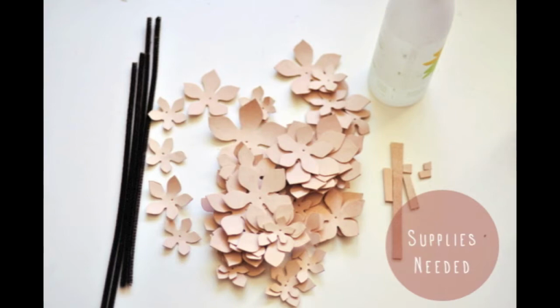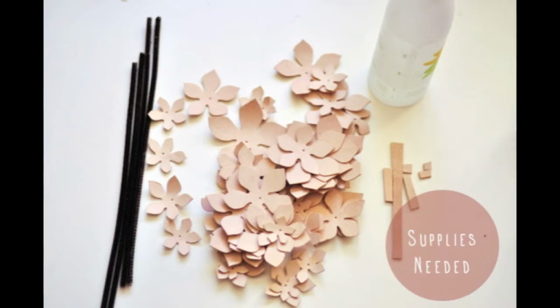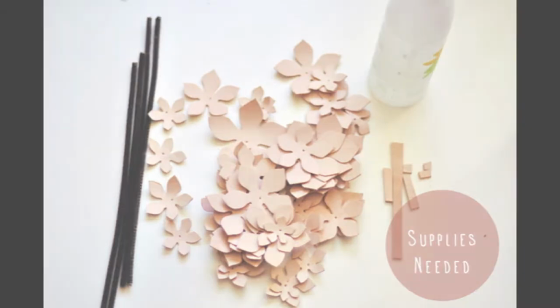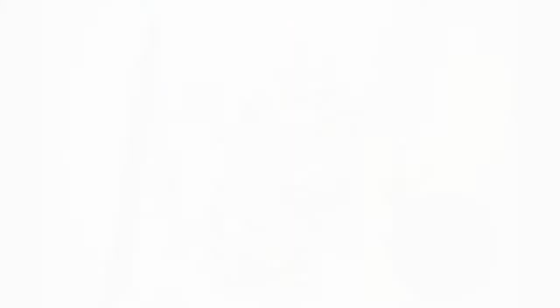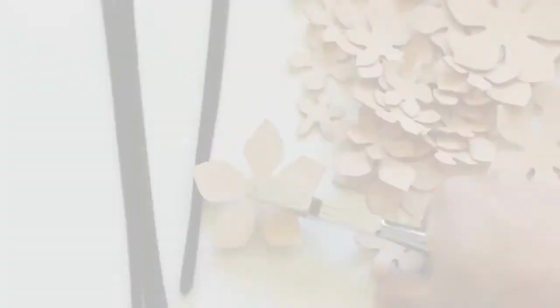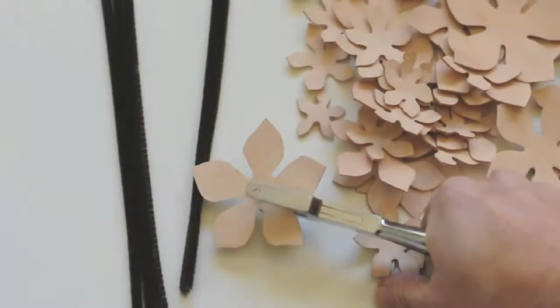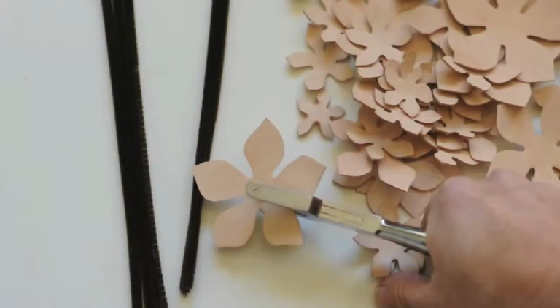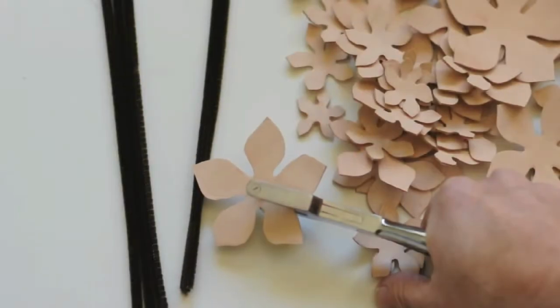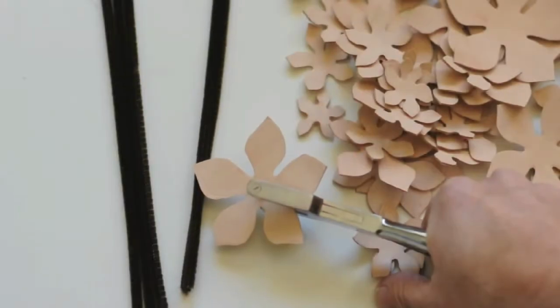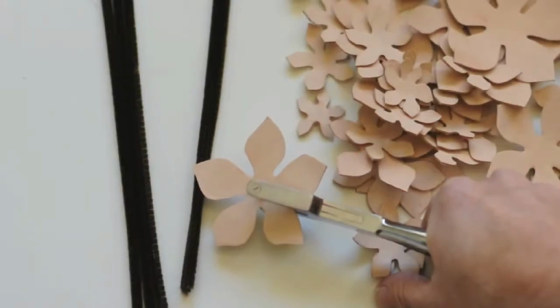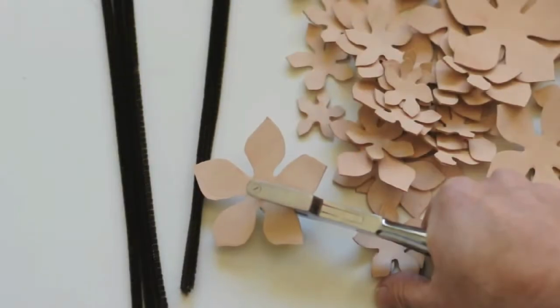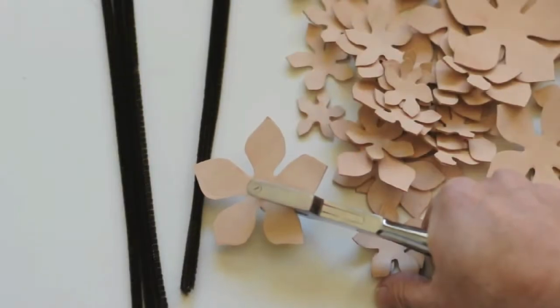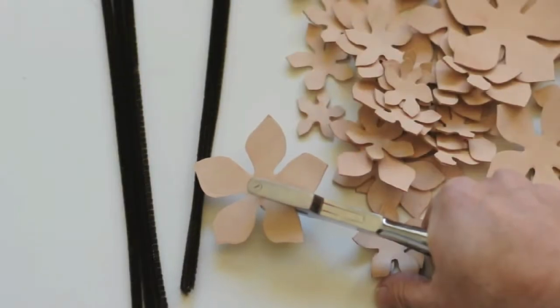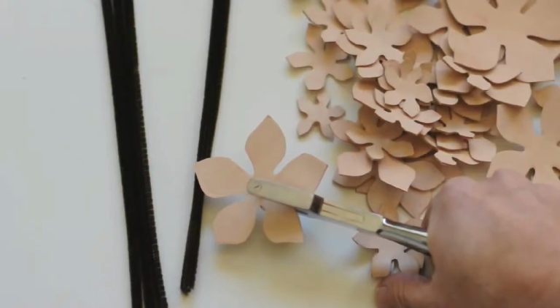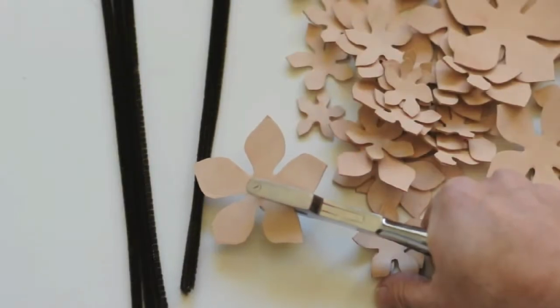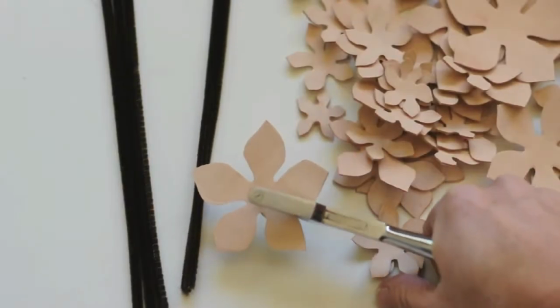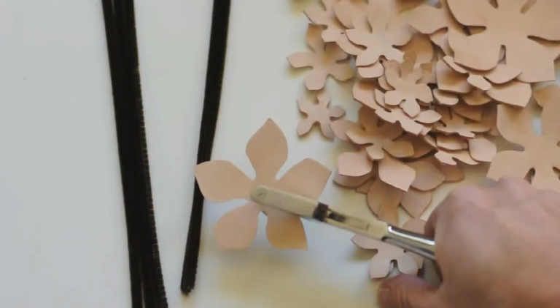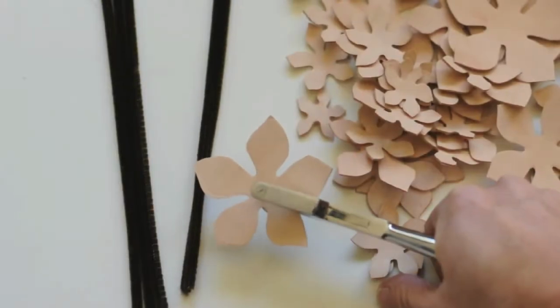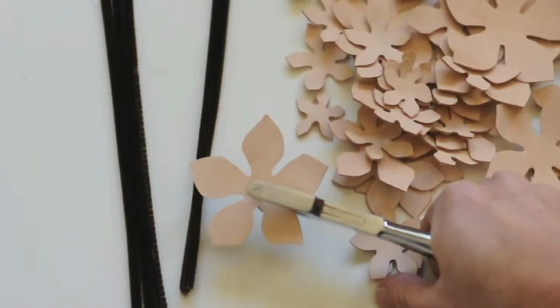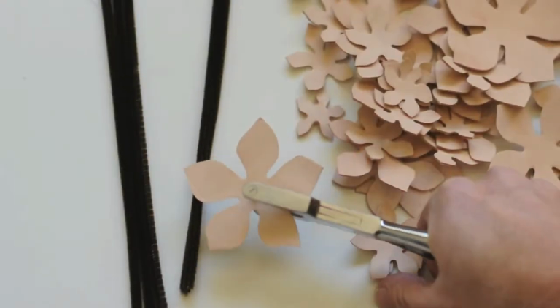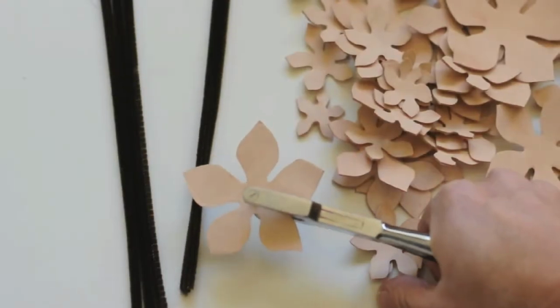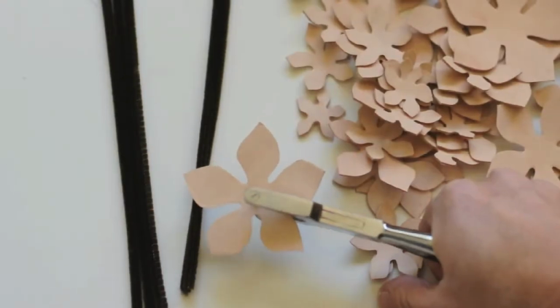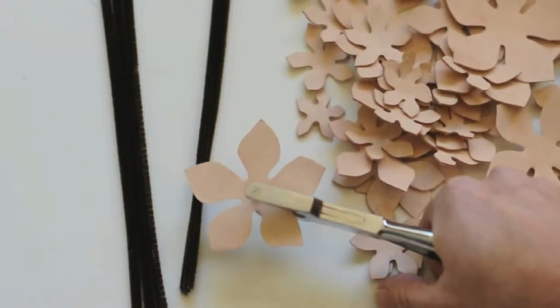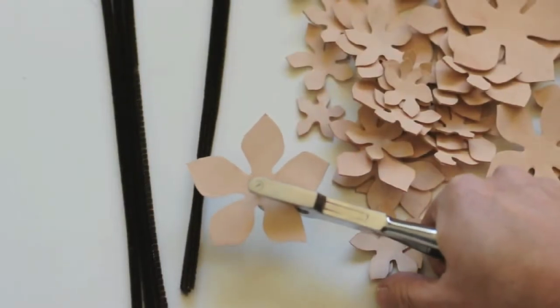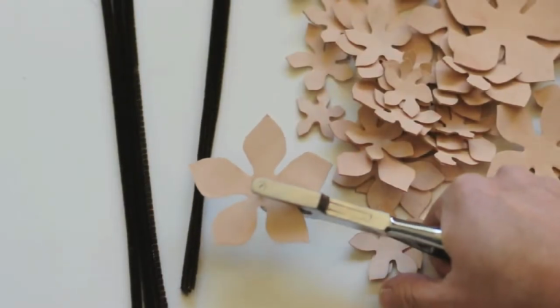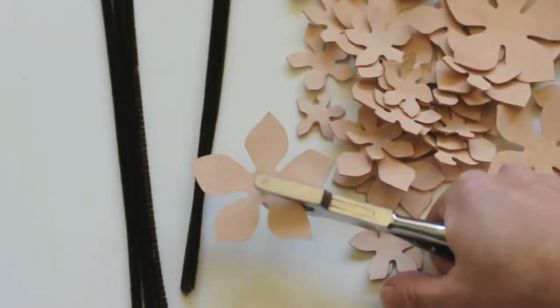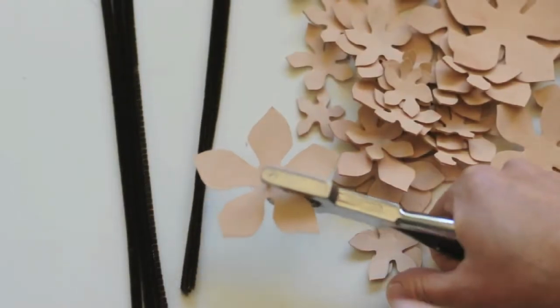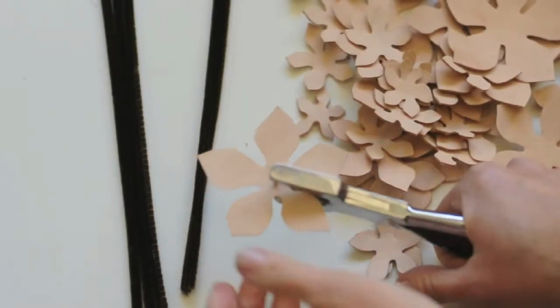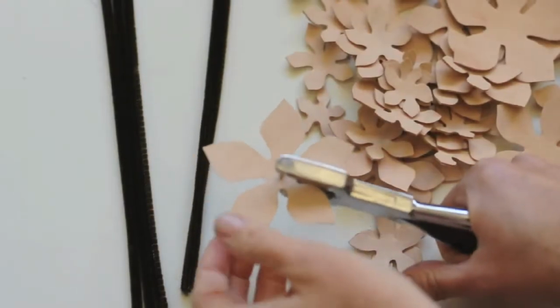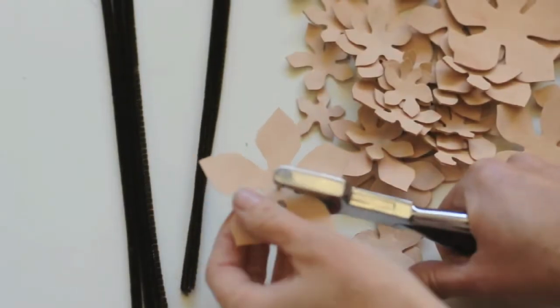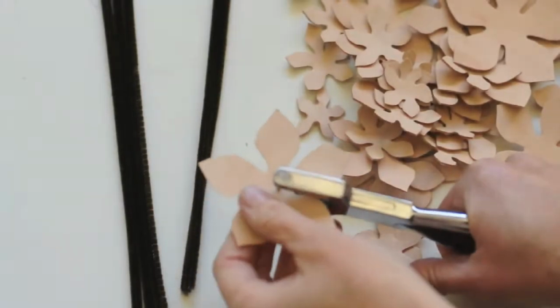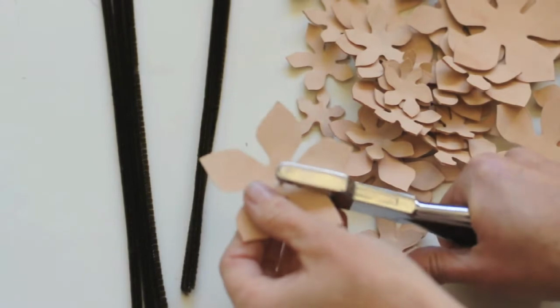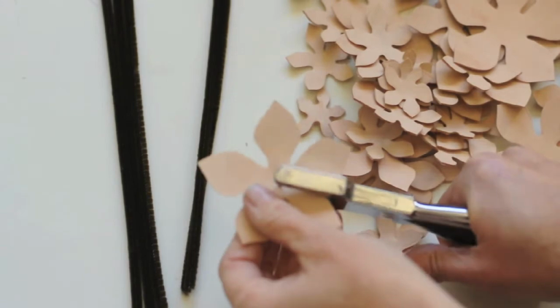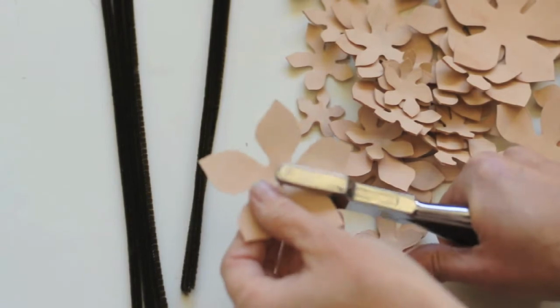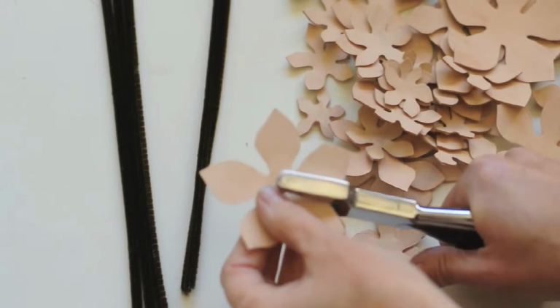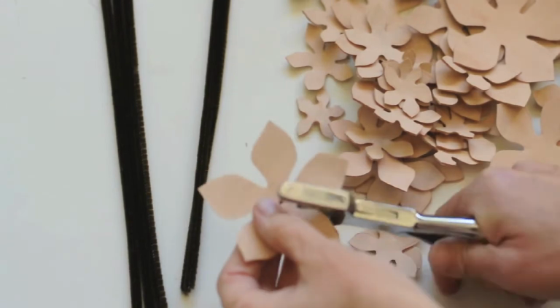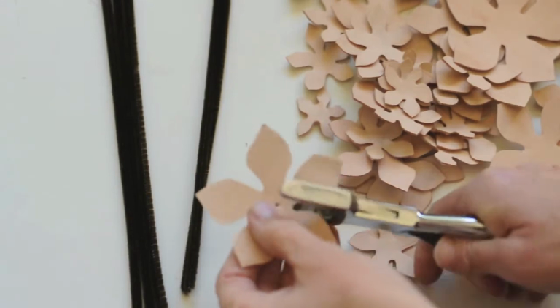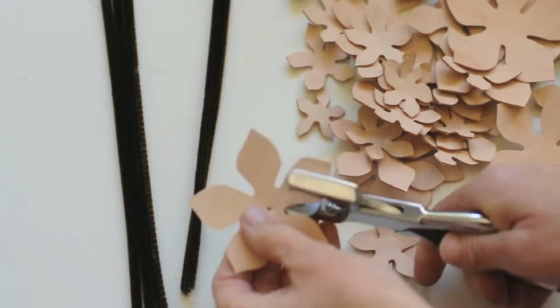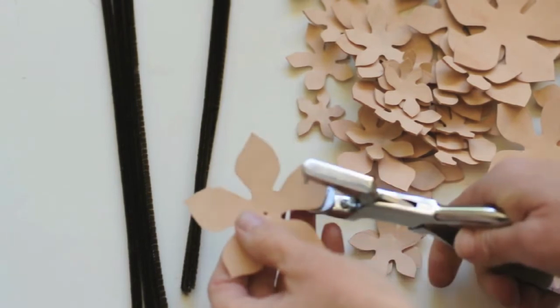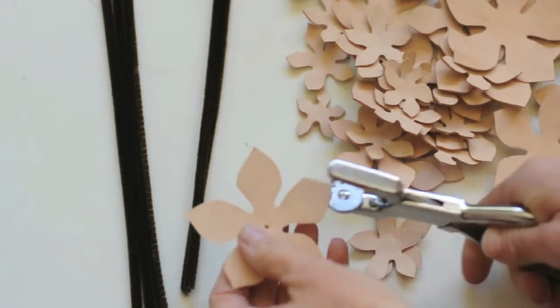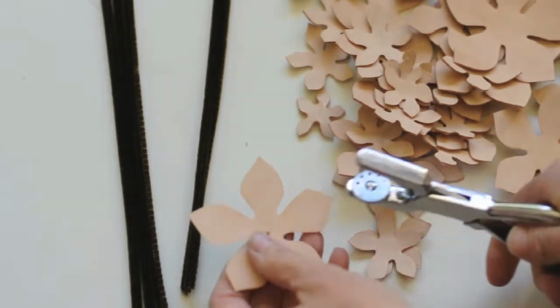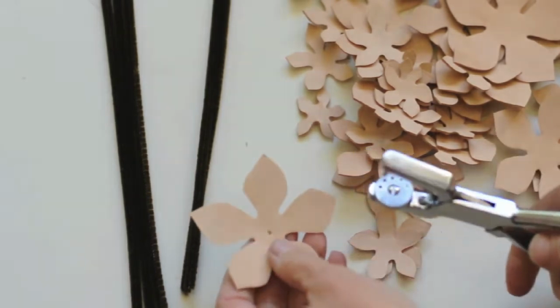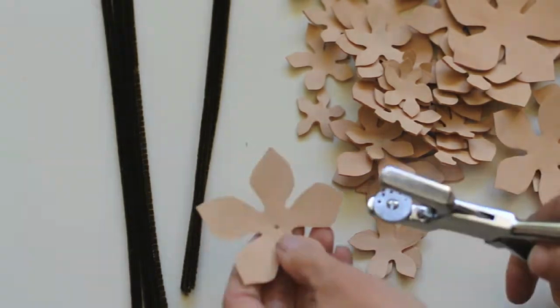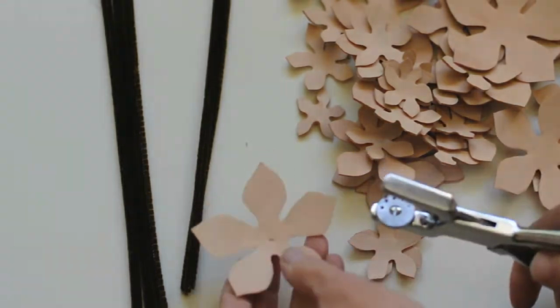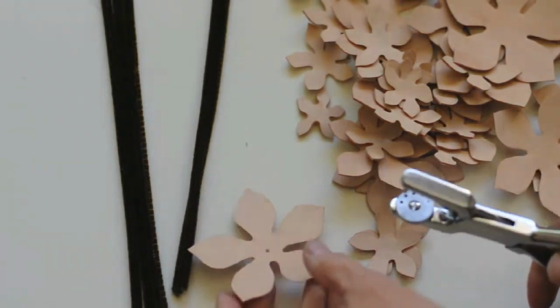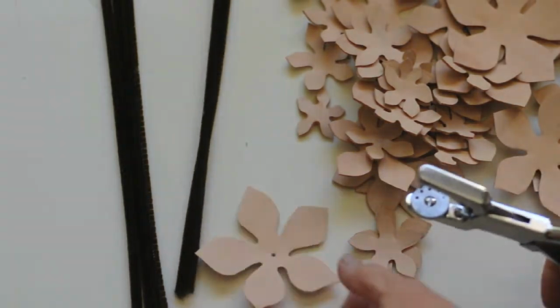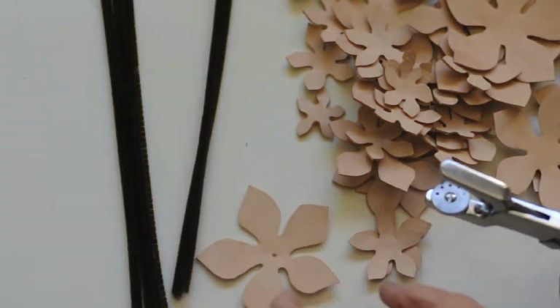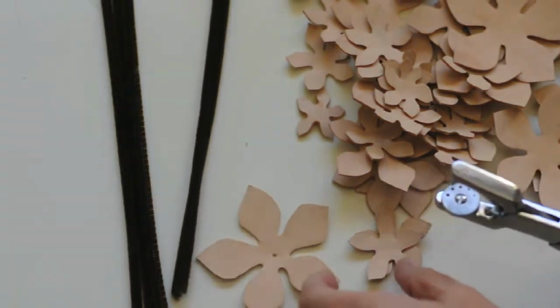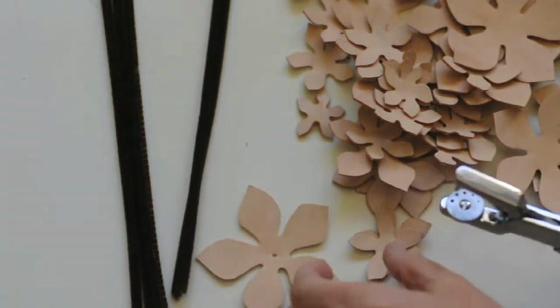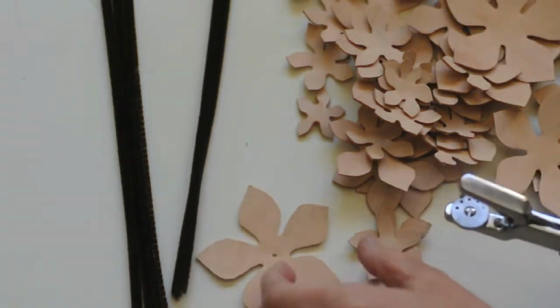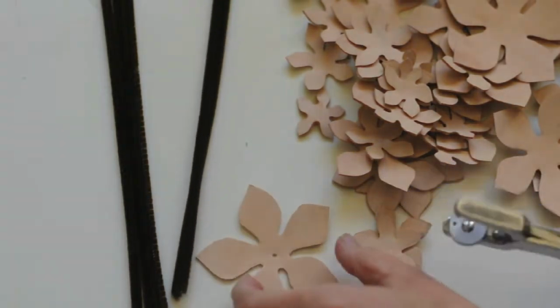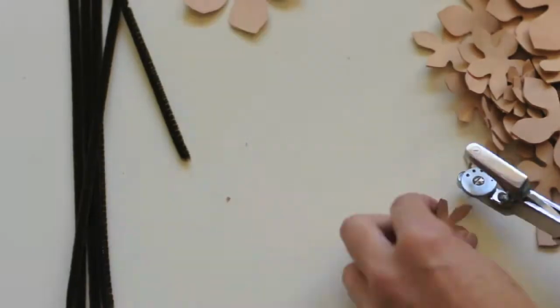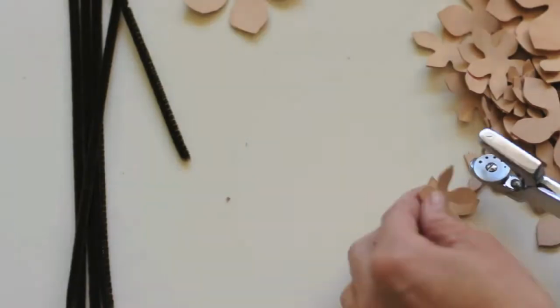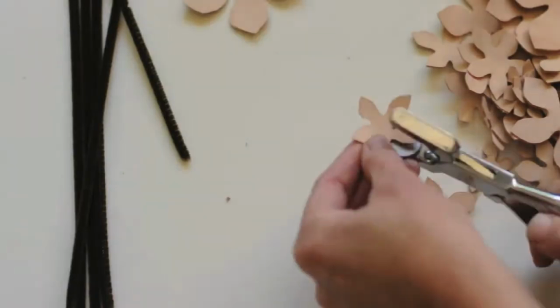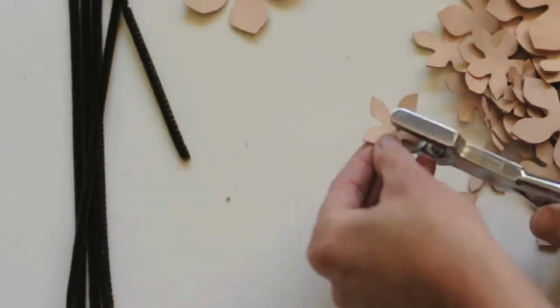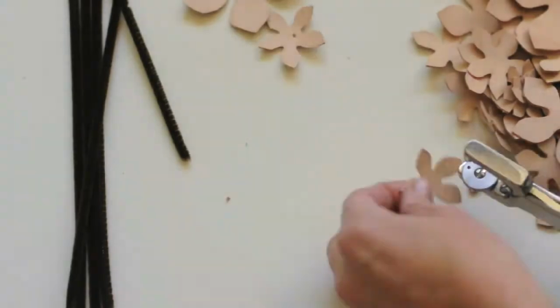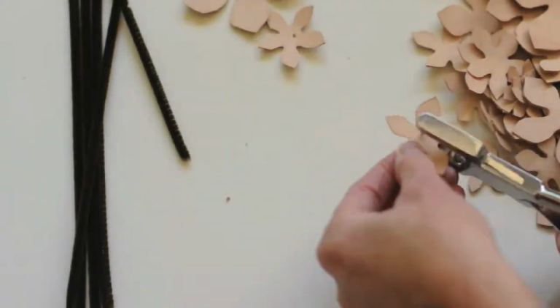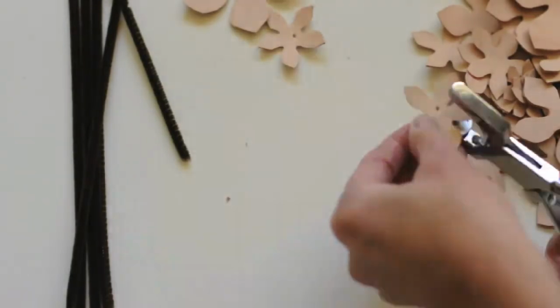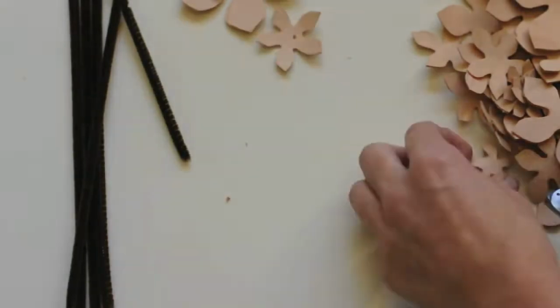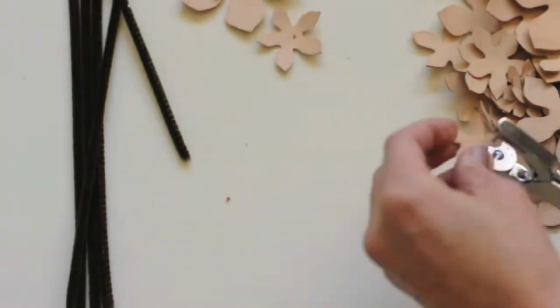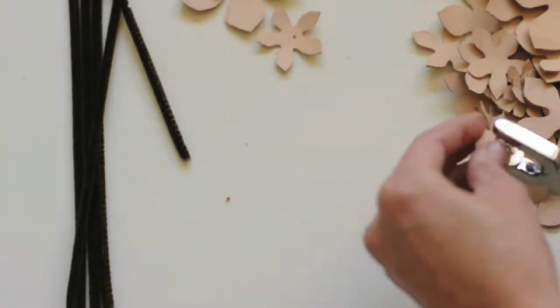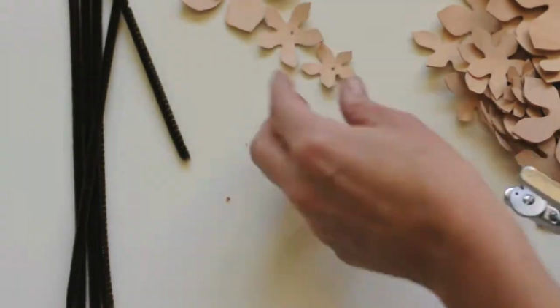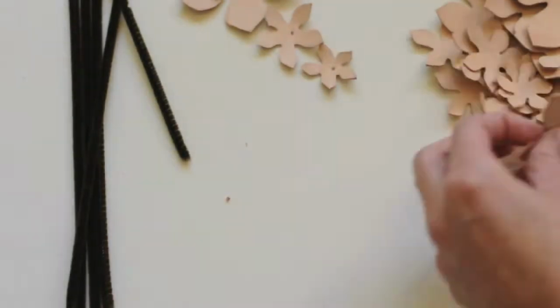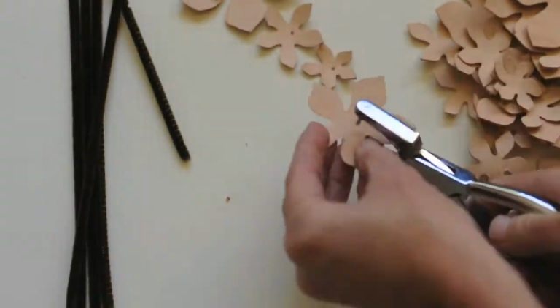You want to start by downloading the pattern and then punching holes in each of the pieces.